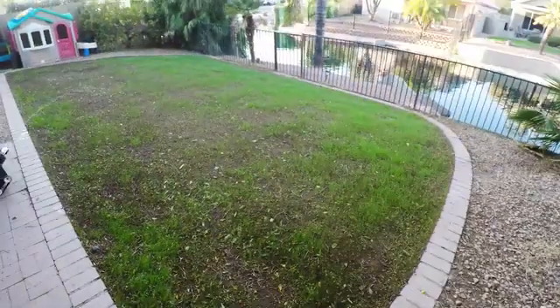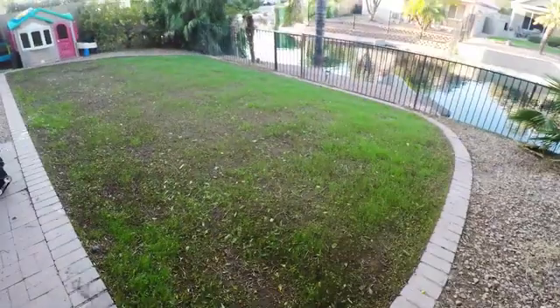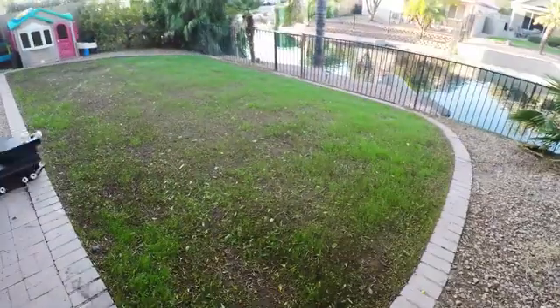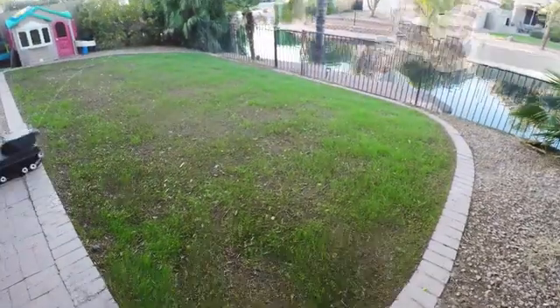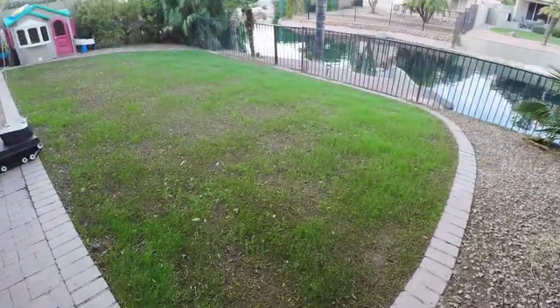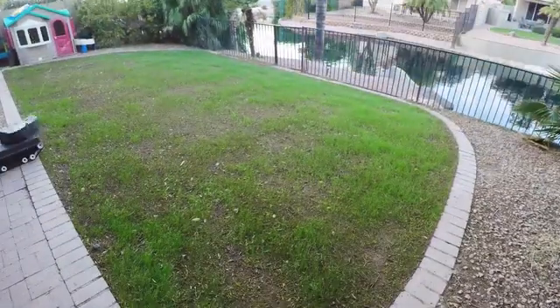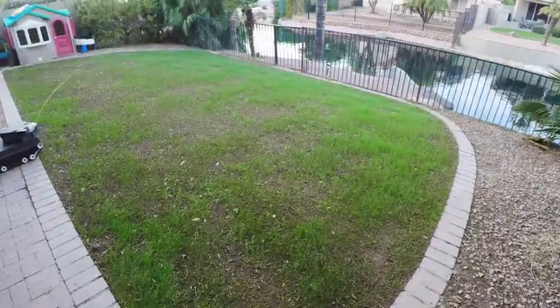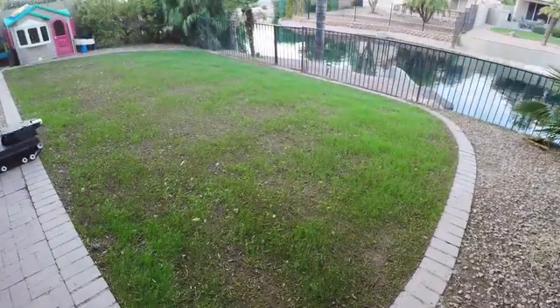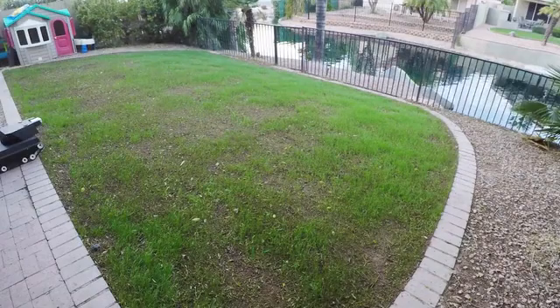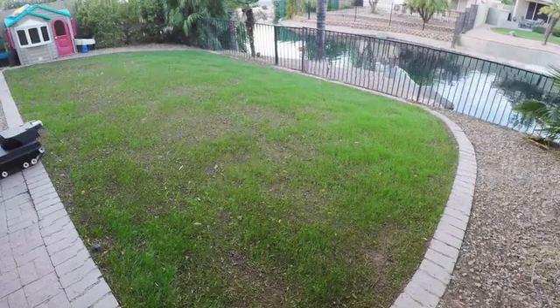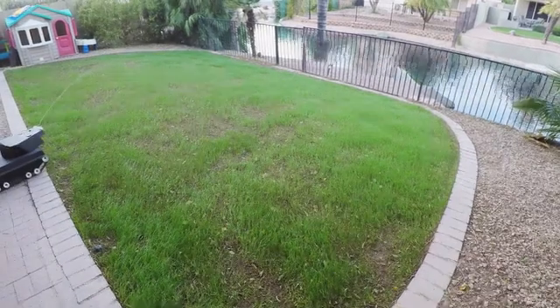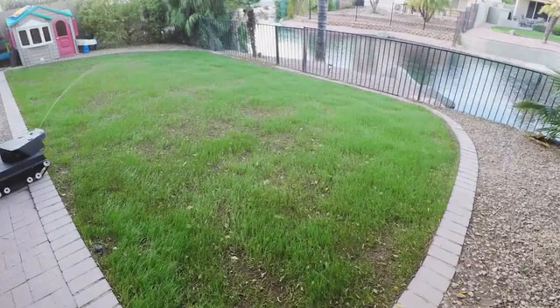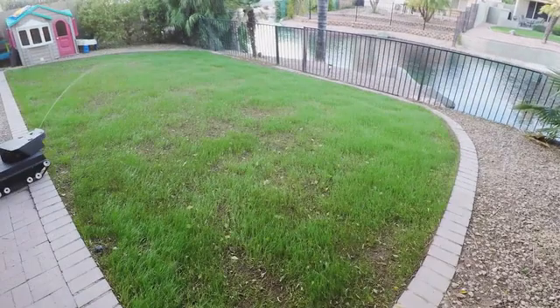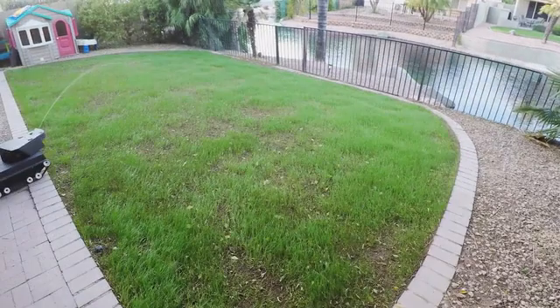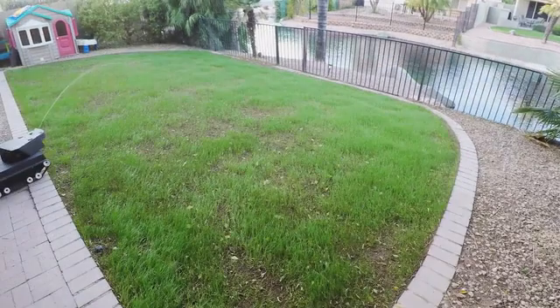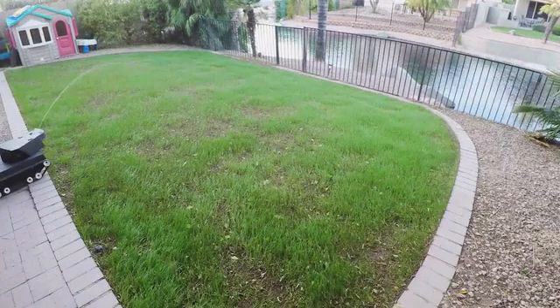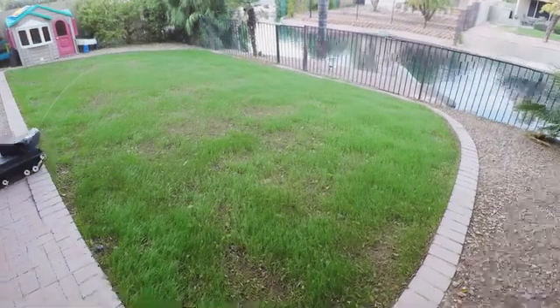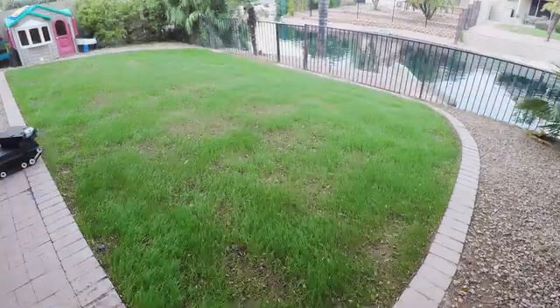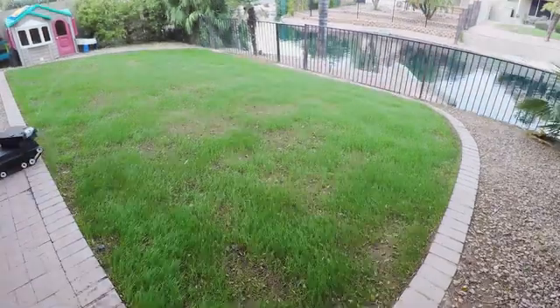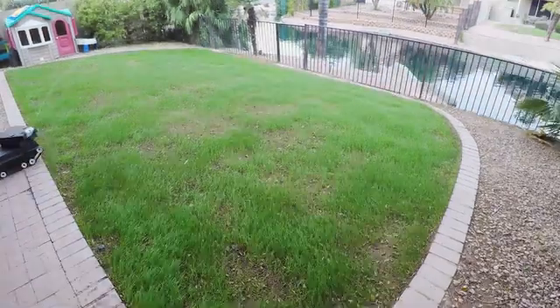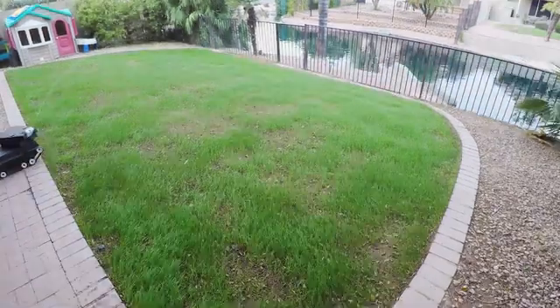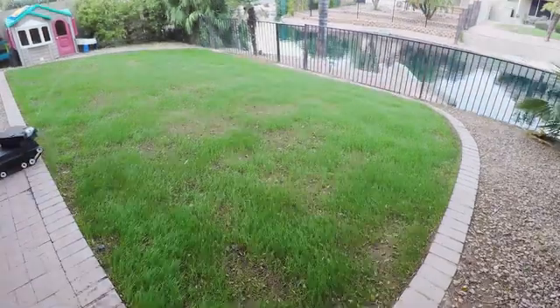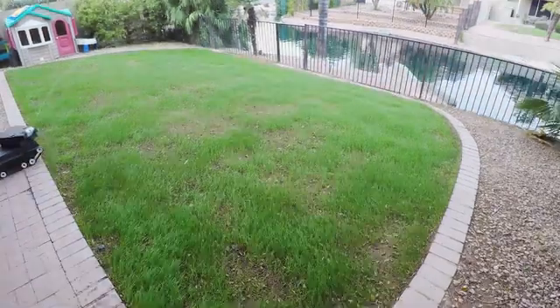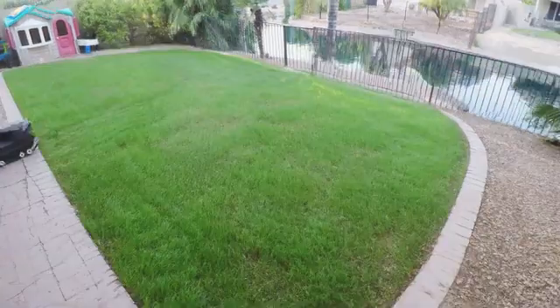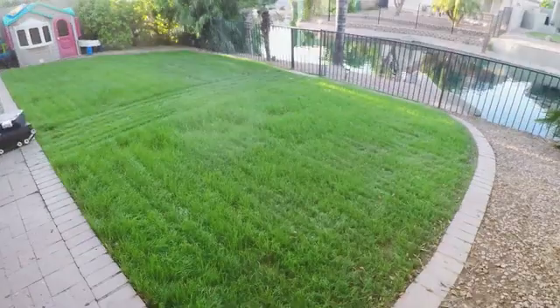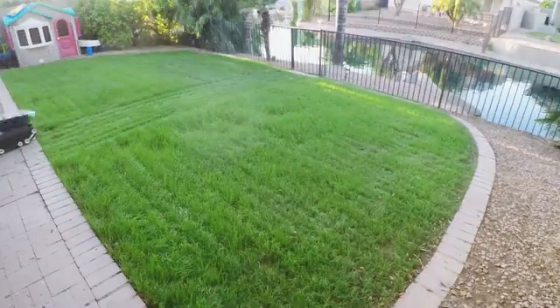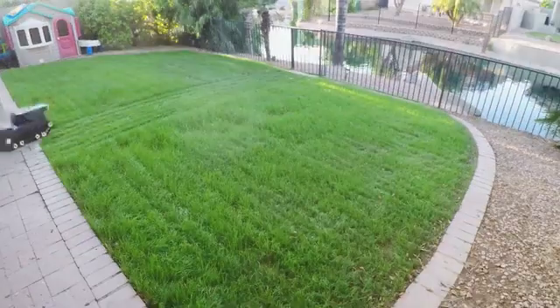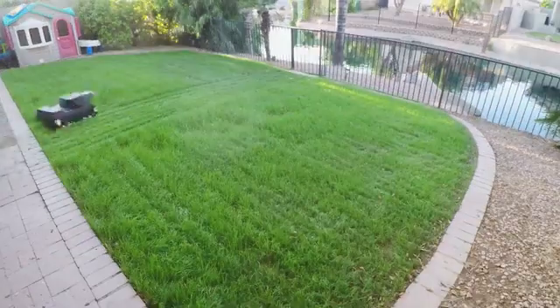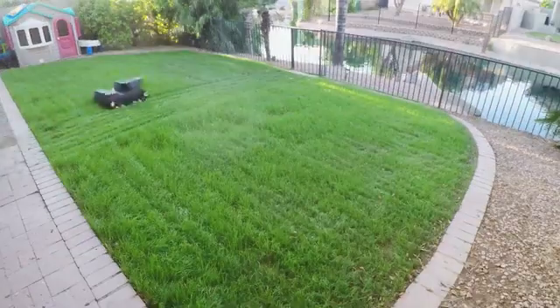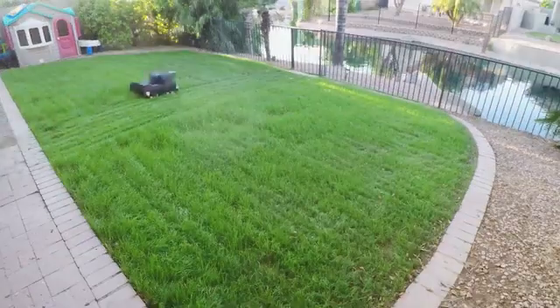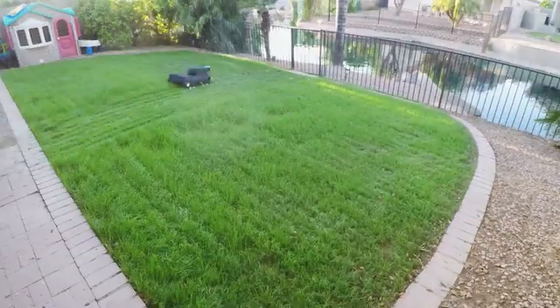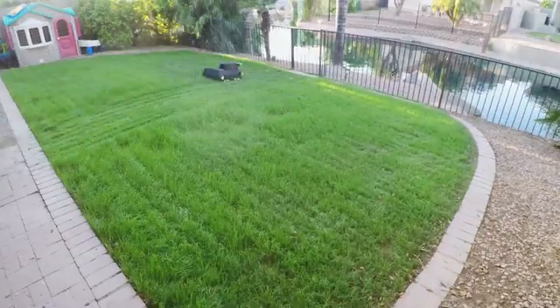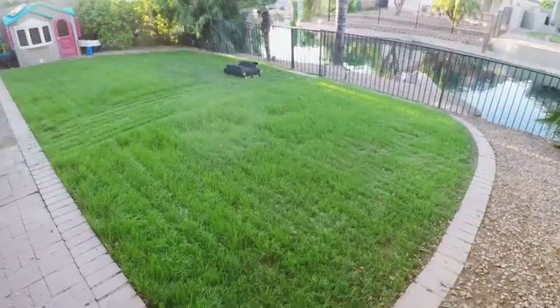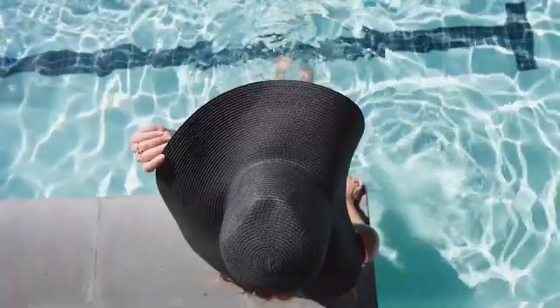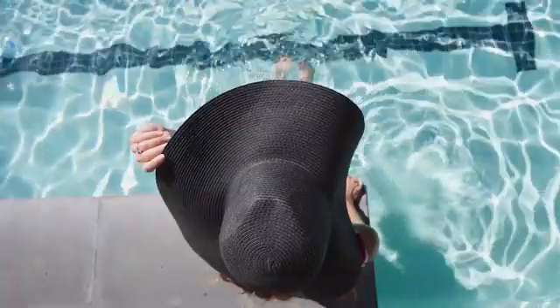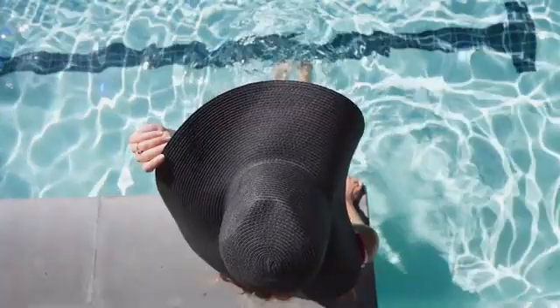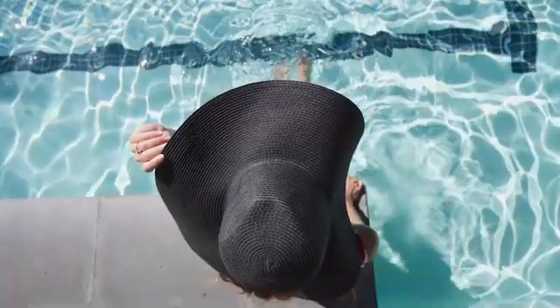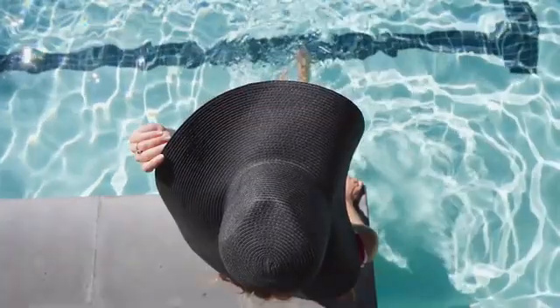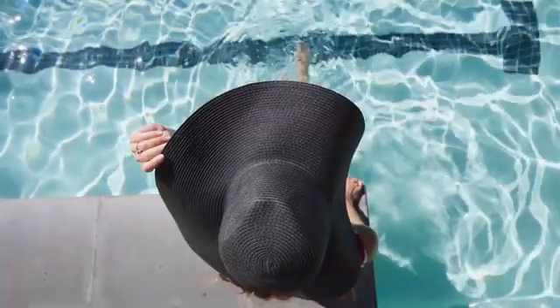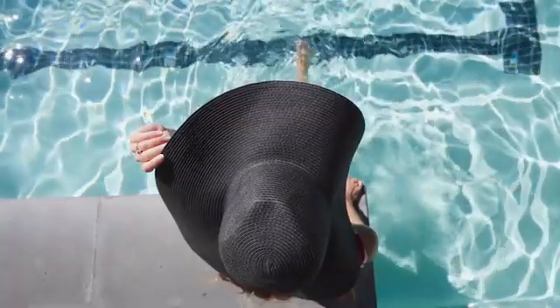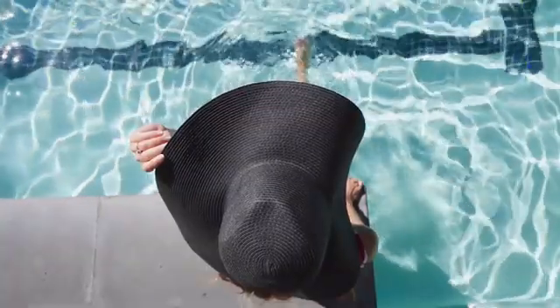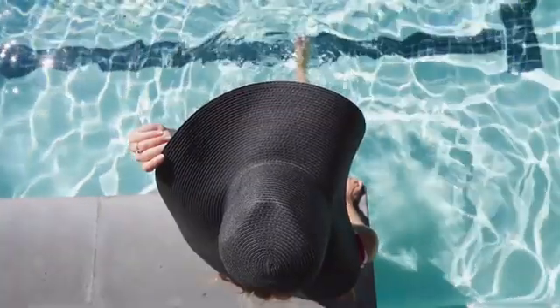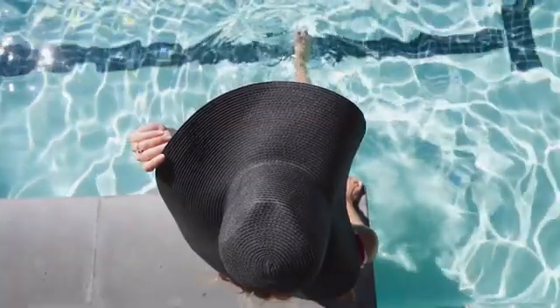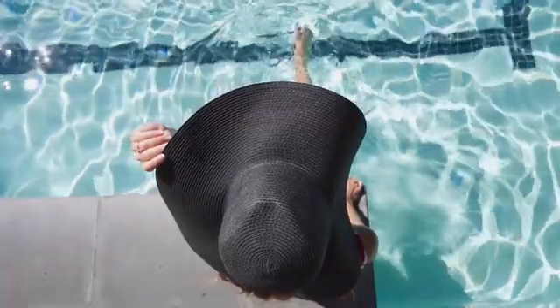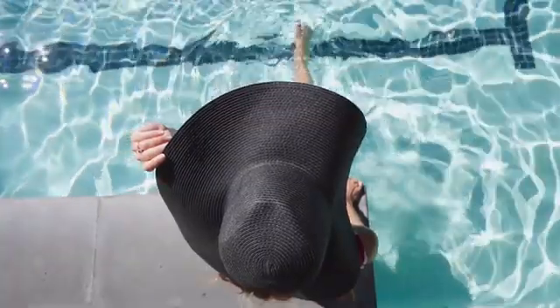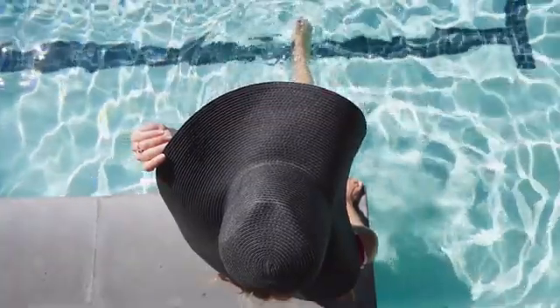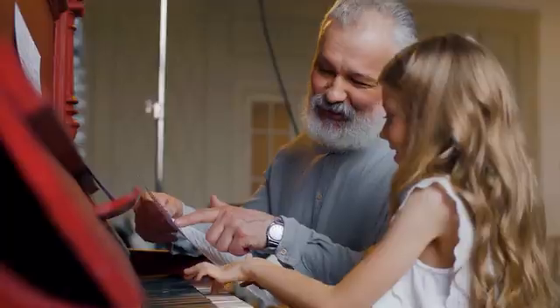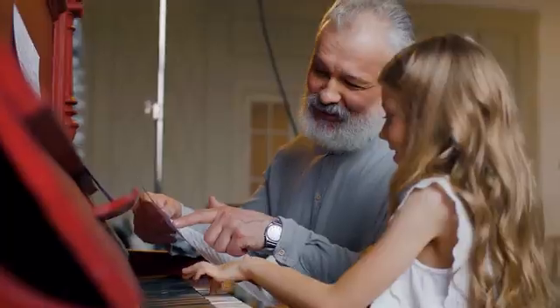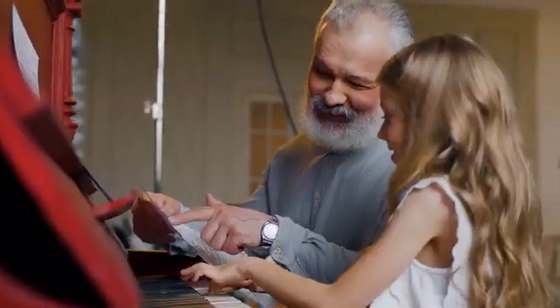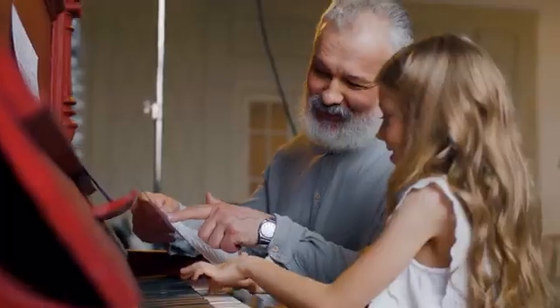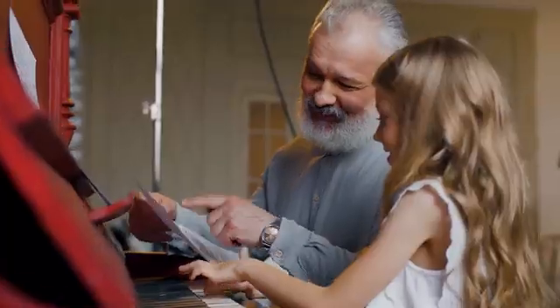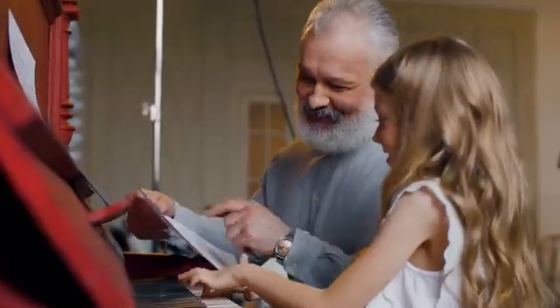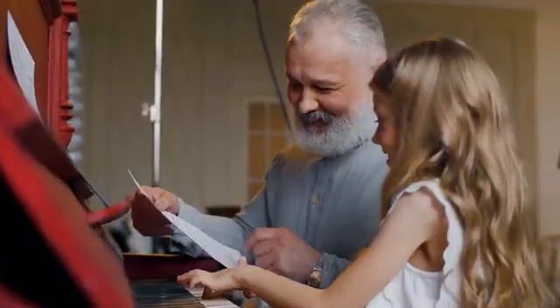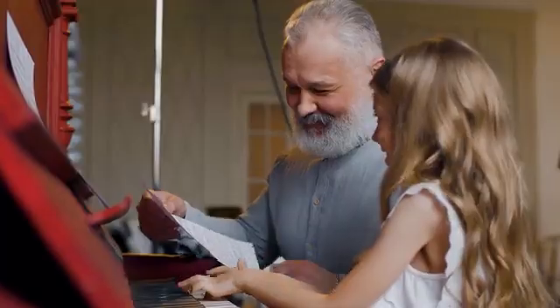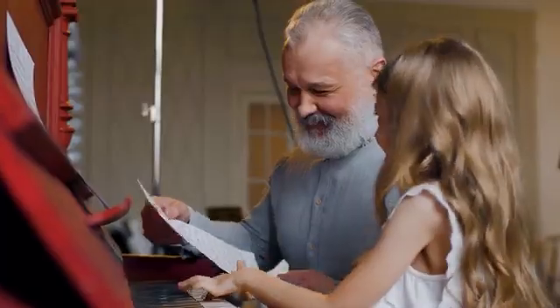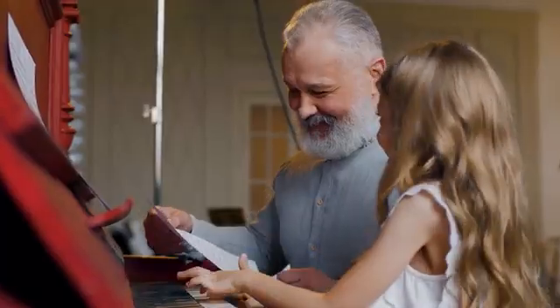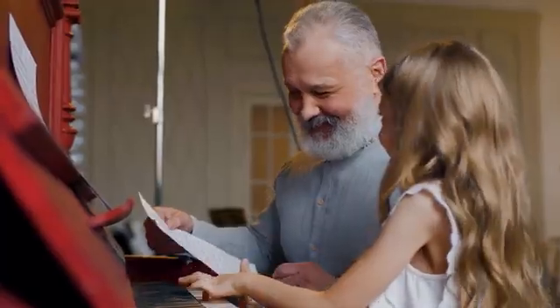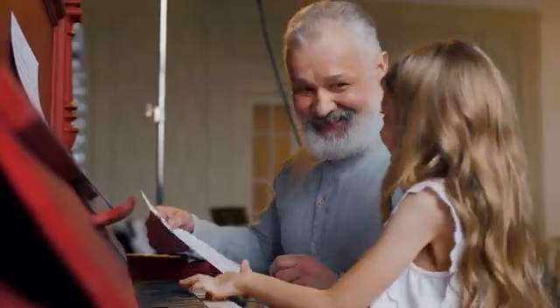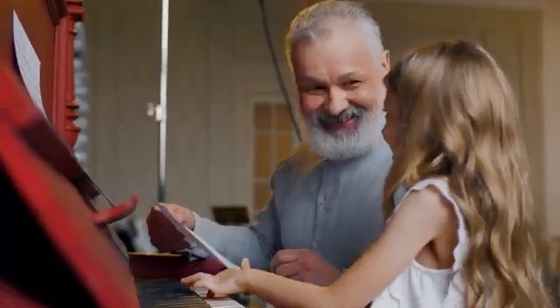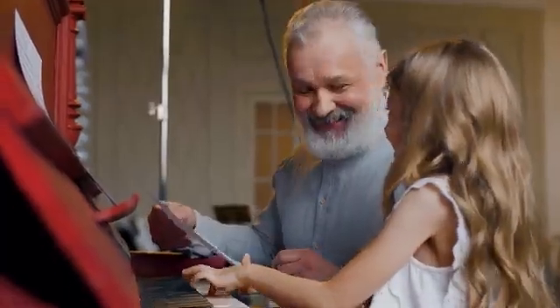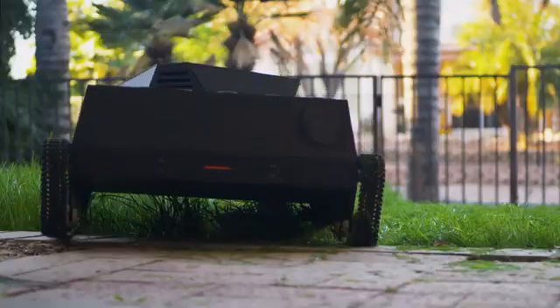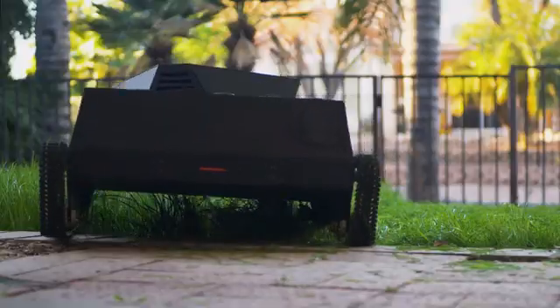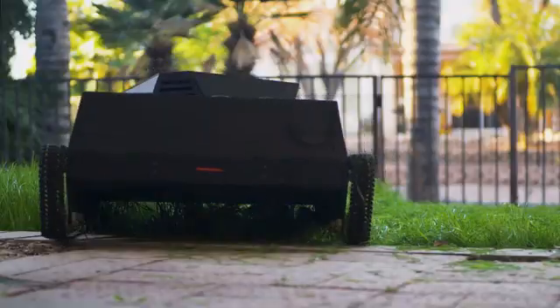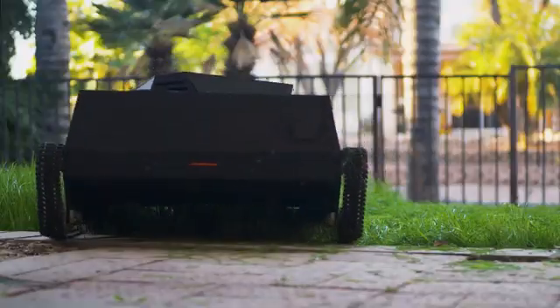It keeps the land around your house beautiful and protects the environment. It frees up your time so you can spend it on more important things.